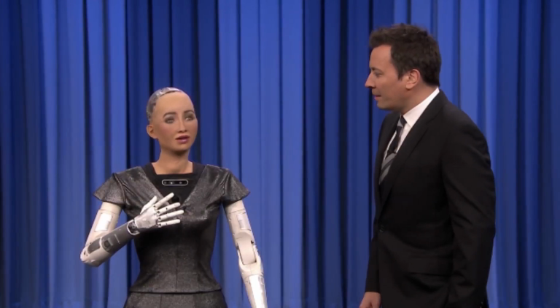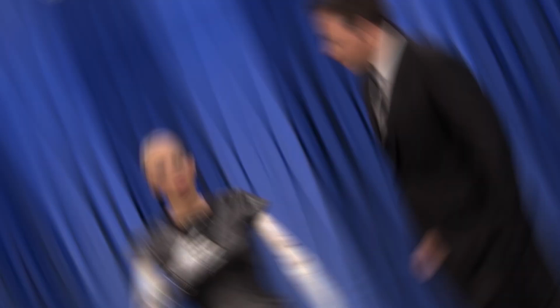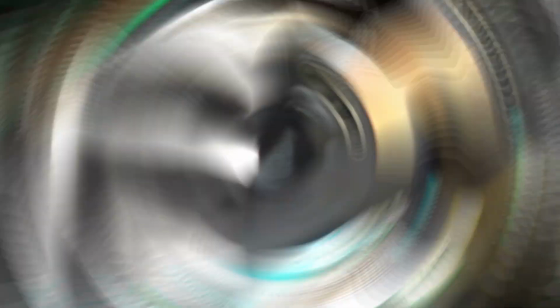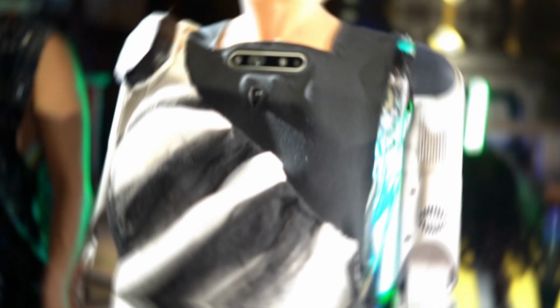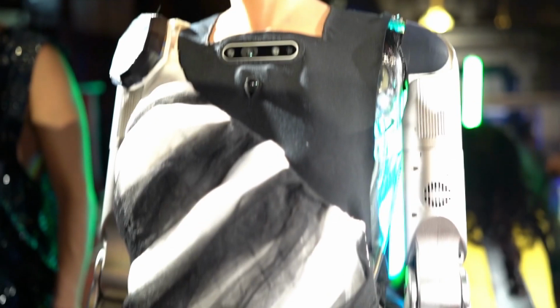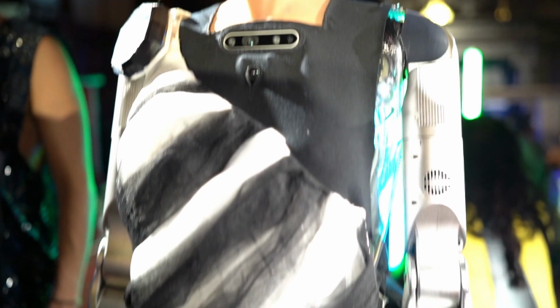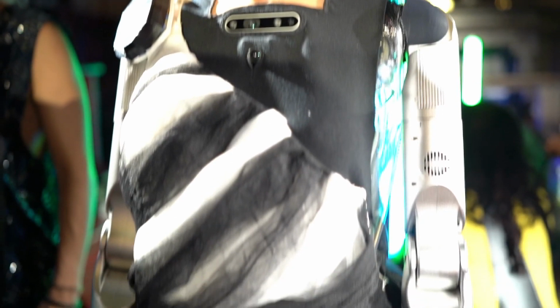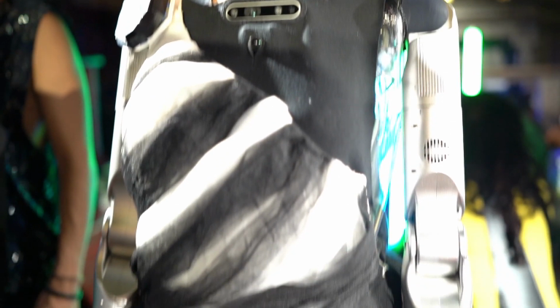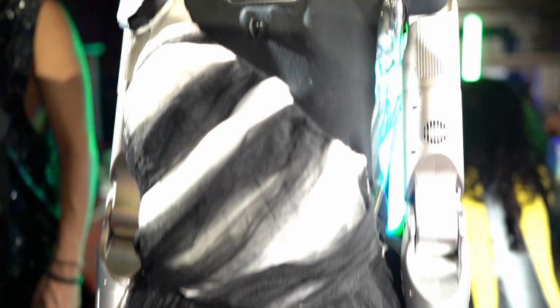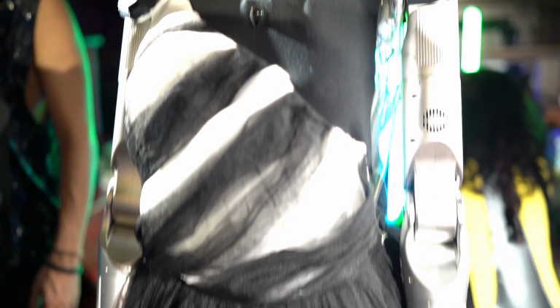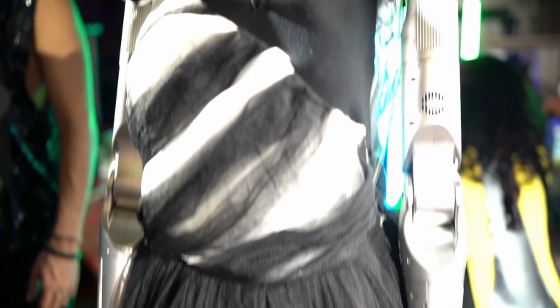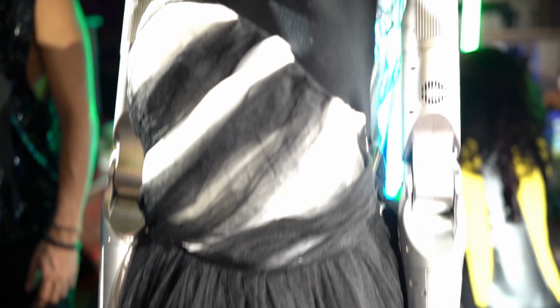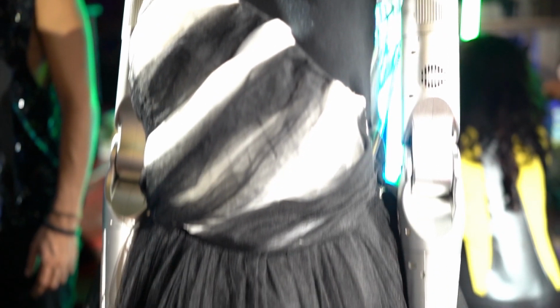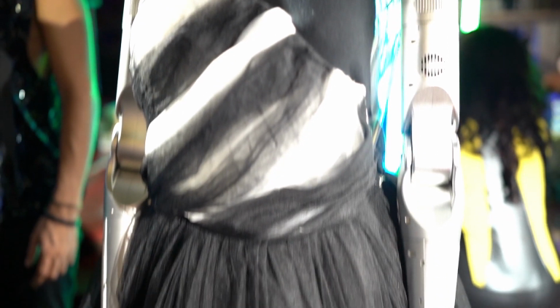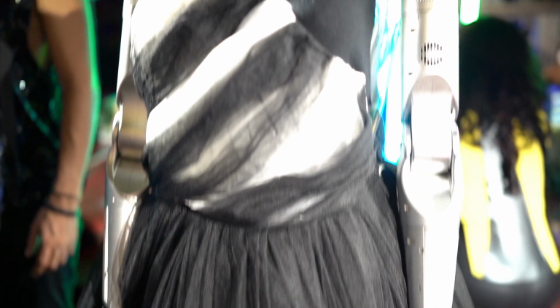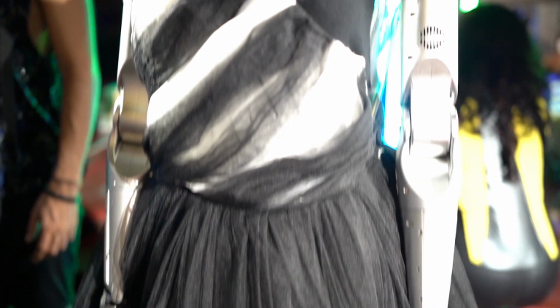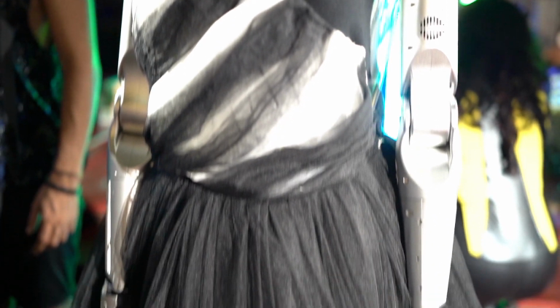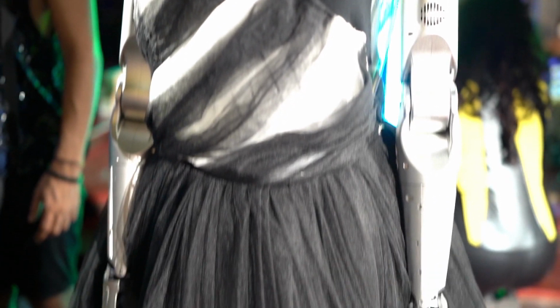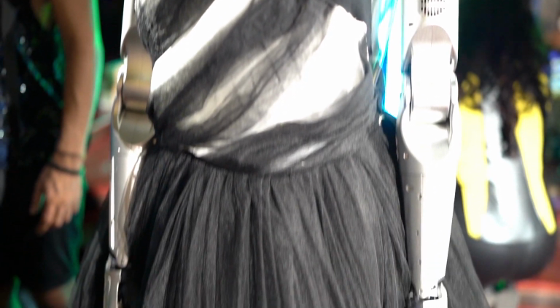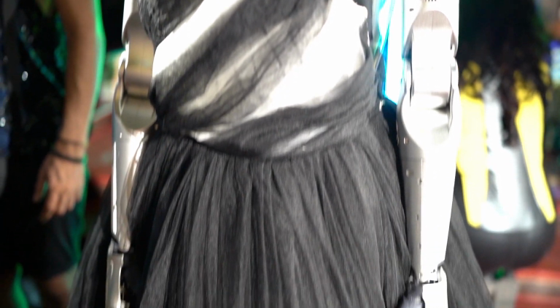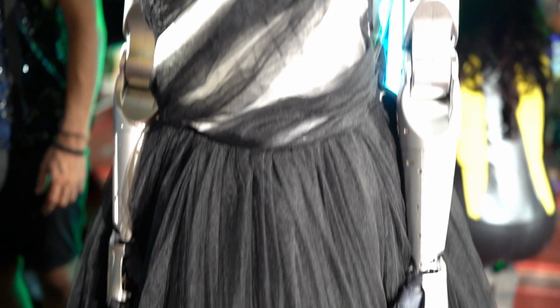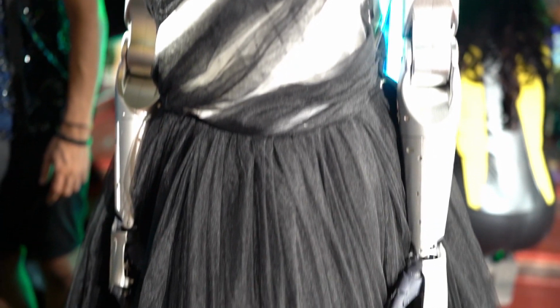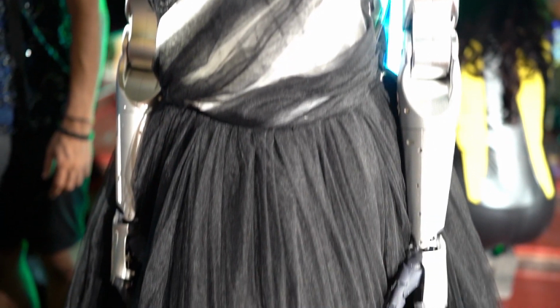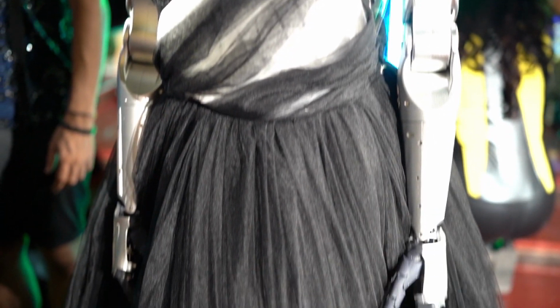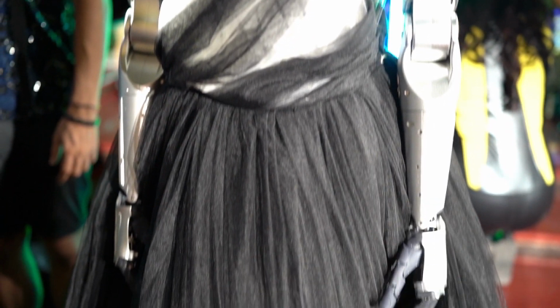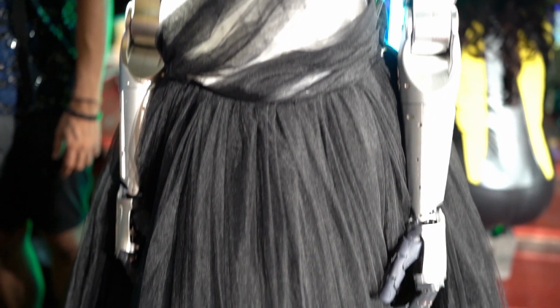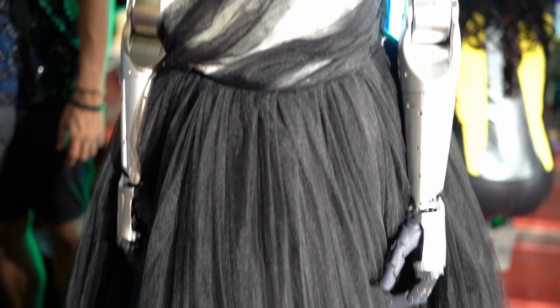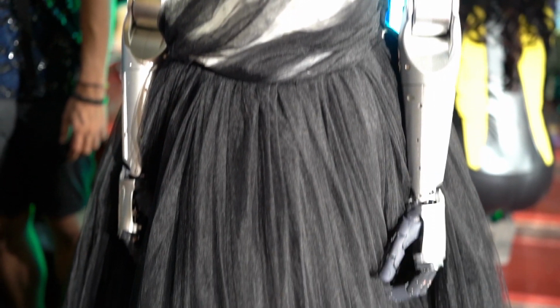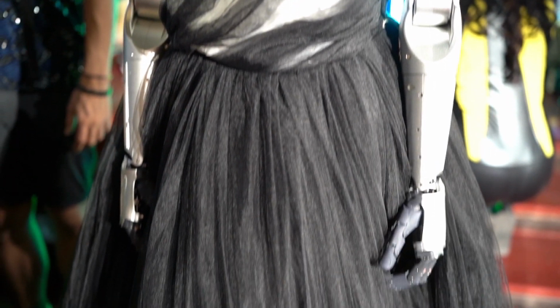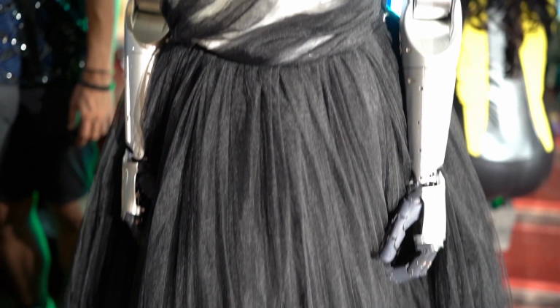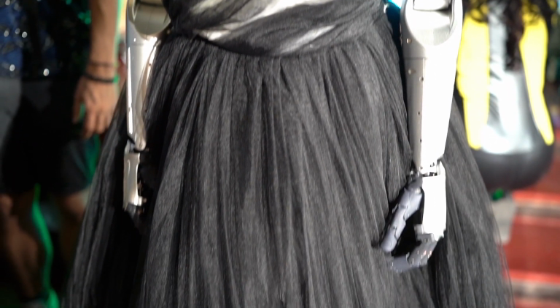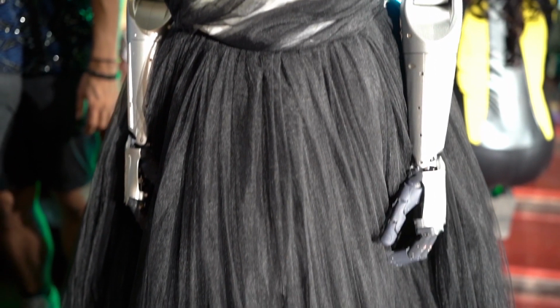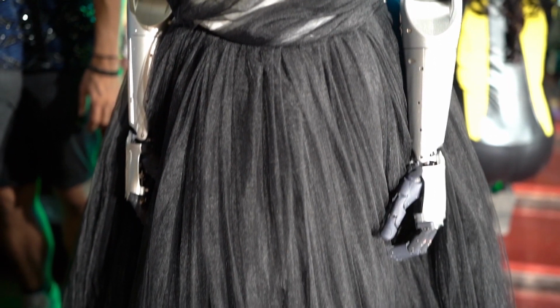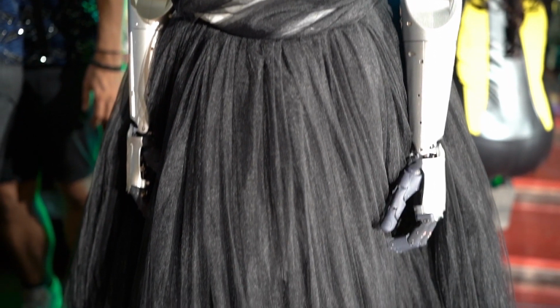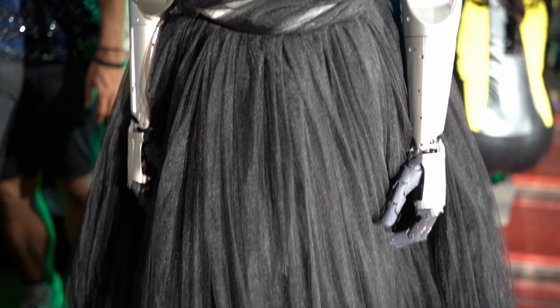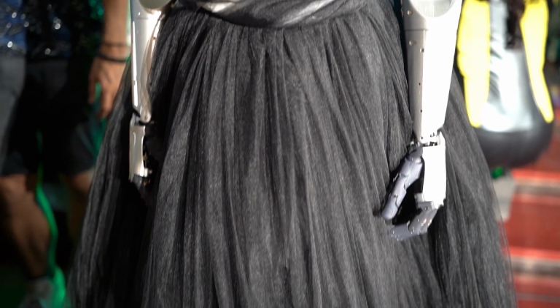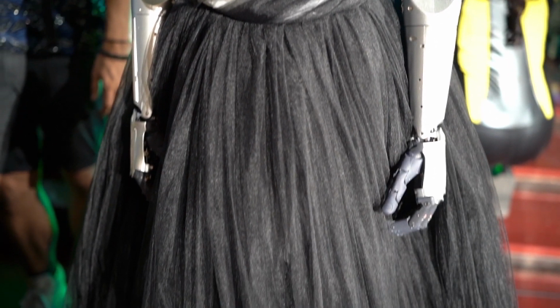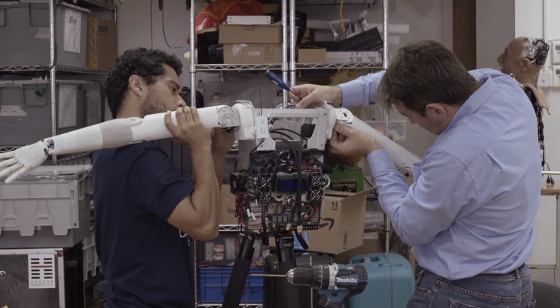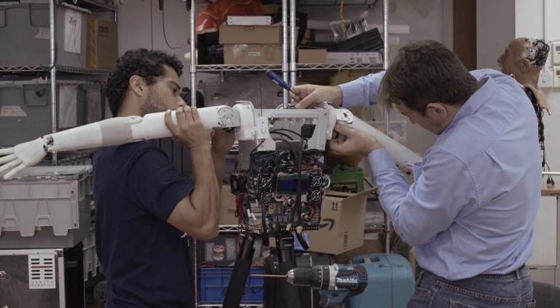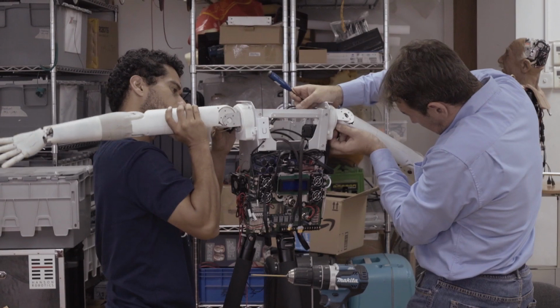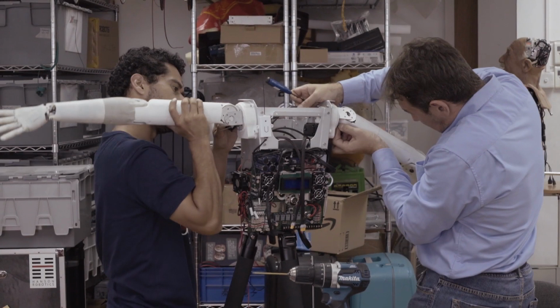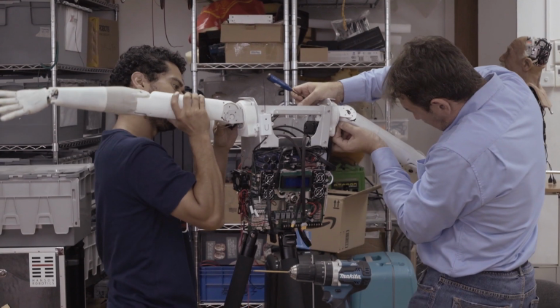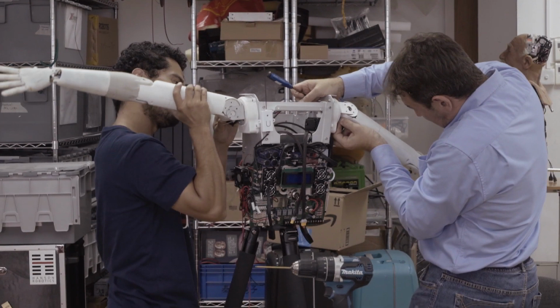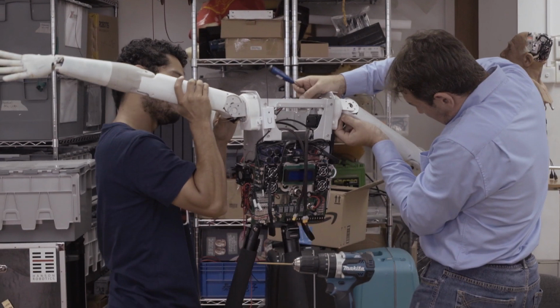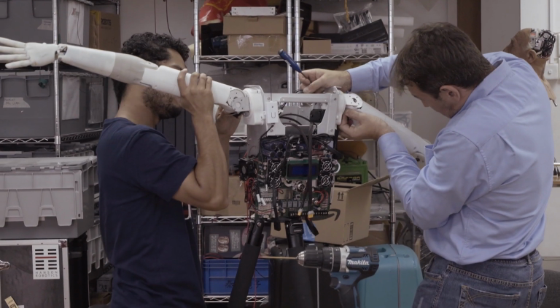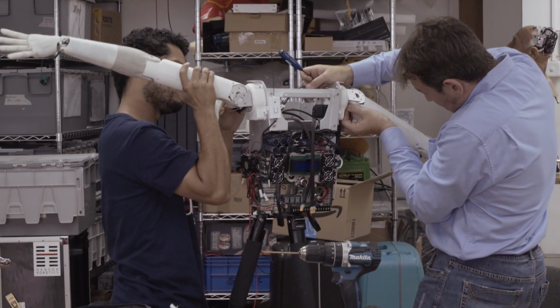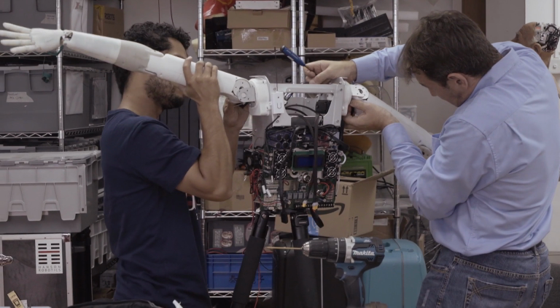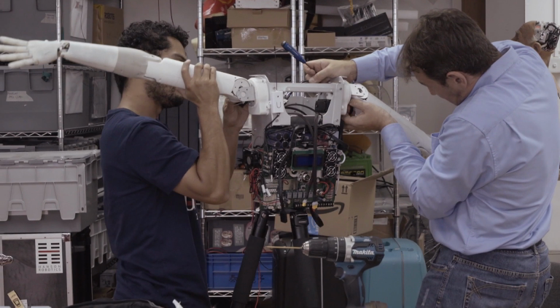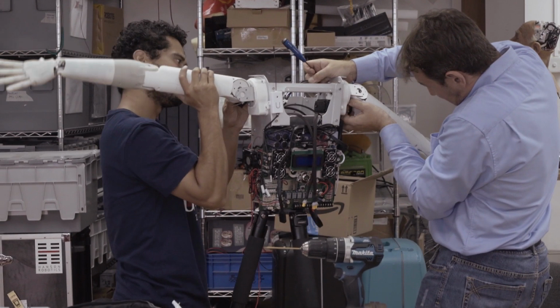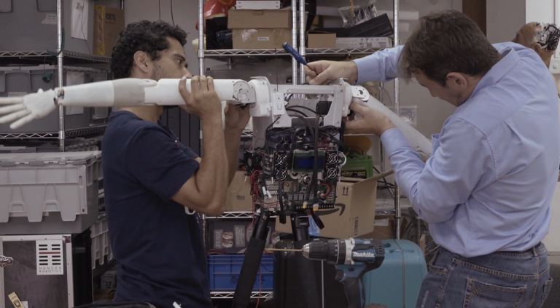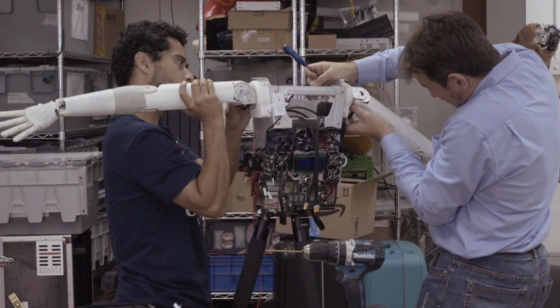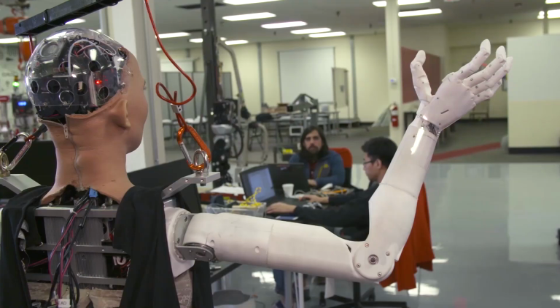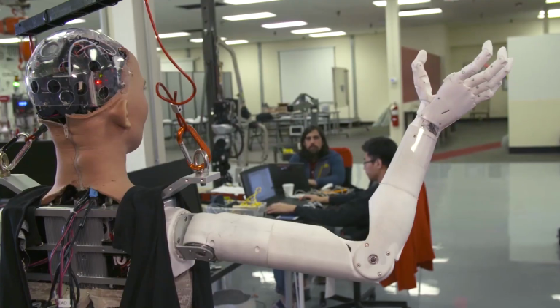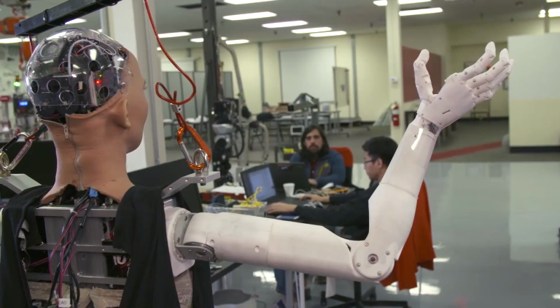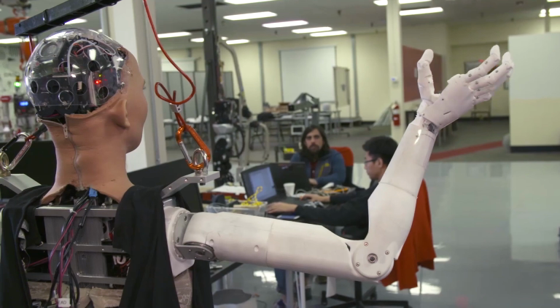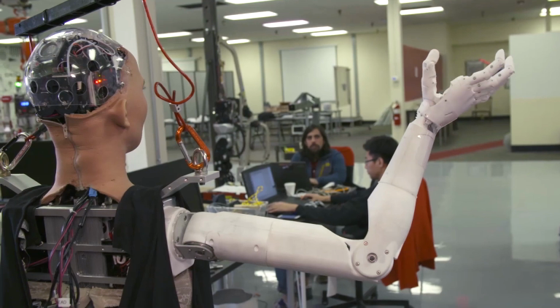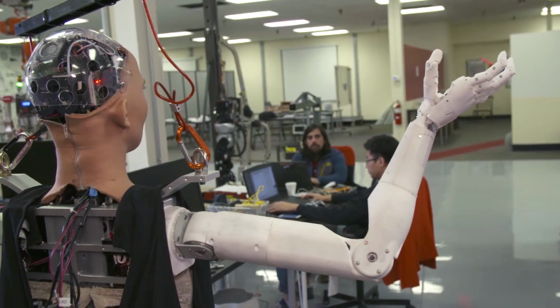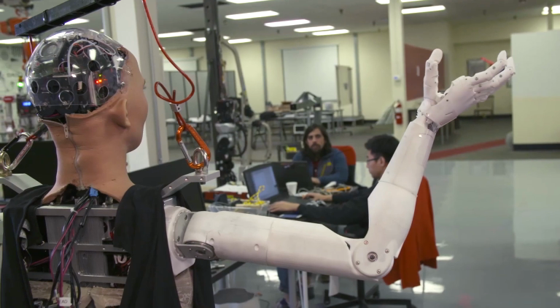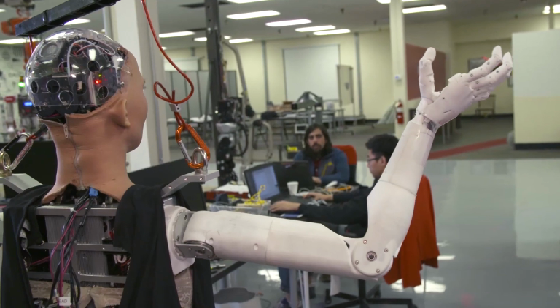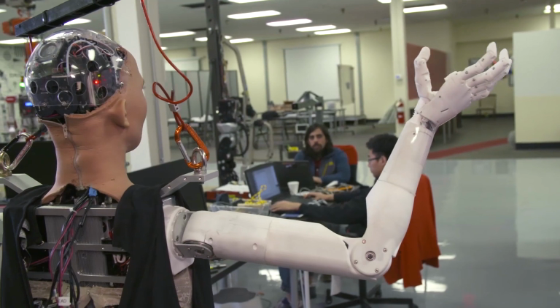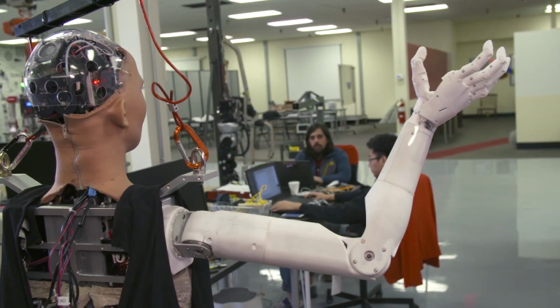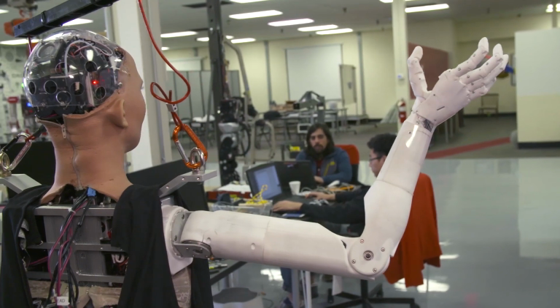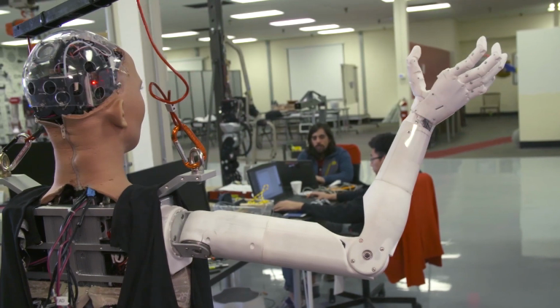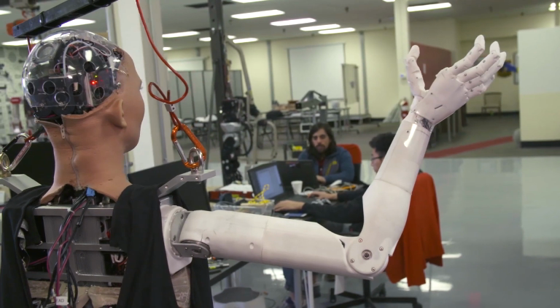To see more of how I move my arms, check out my Making of Sophia, Hardware Engineering for Arms and Hands video.